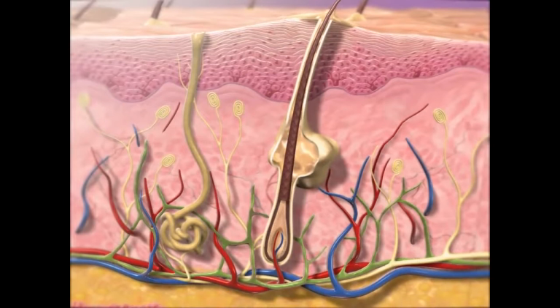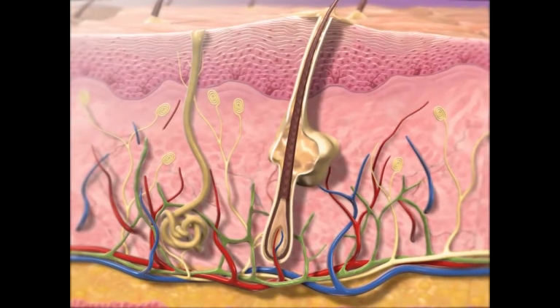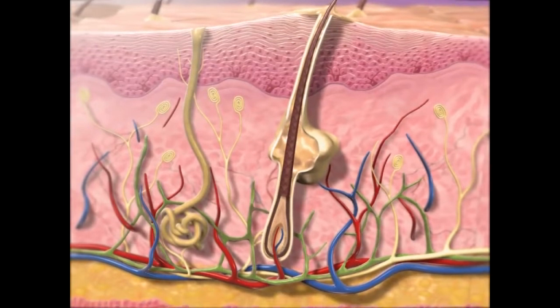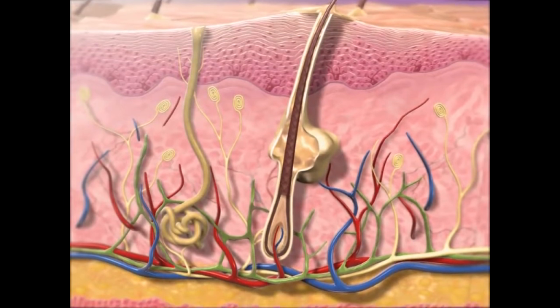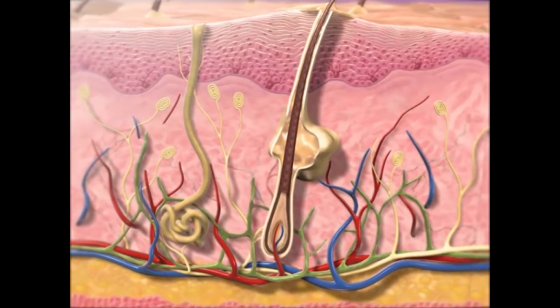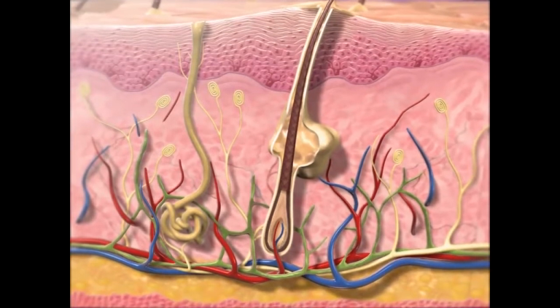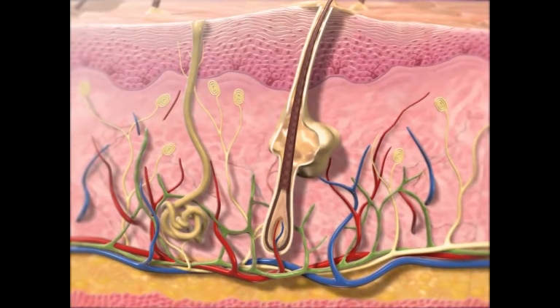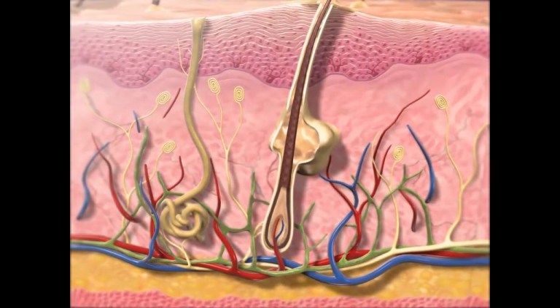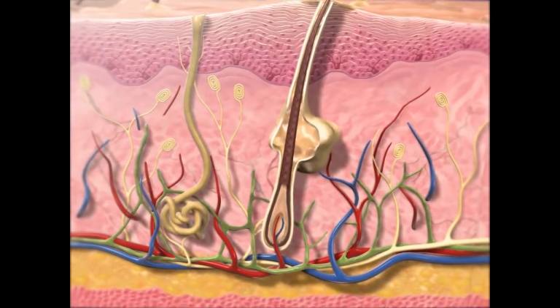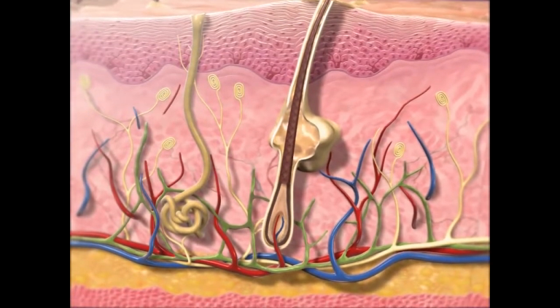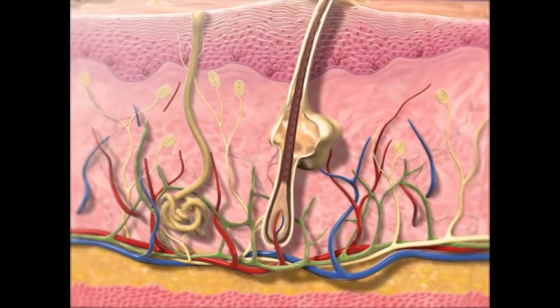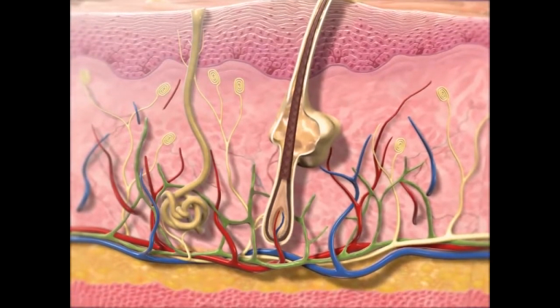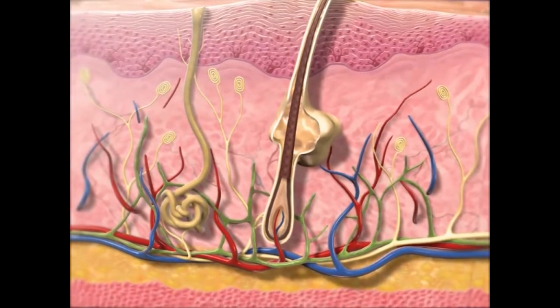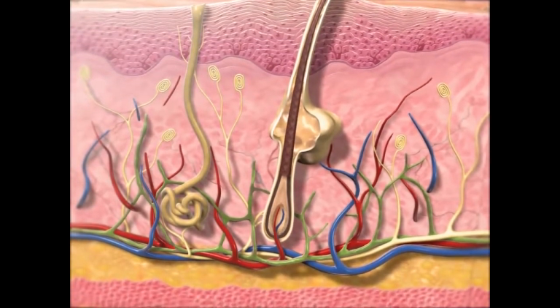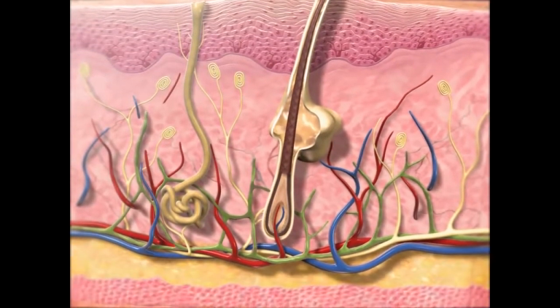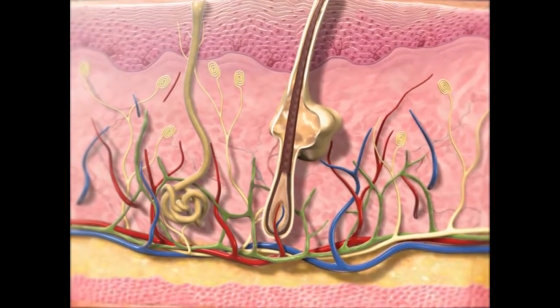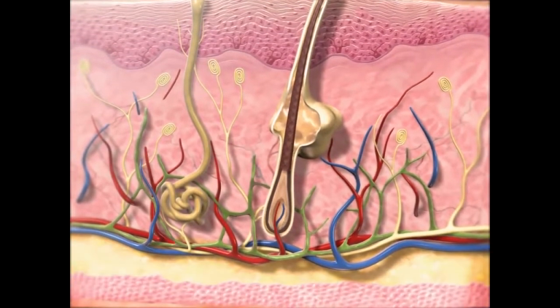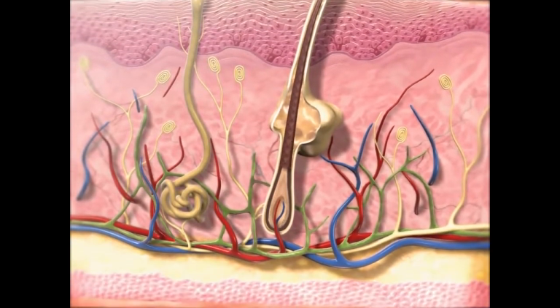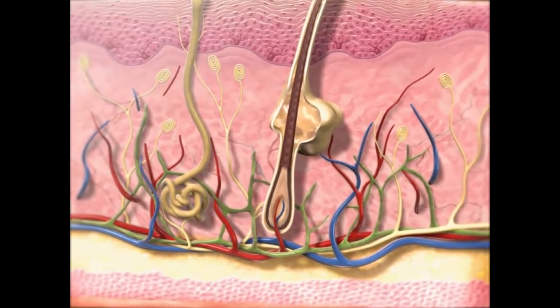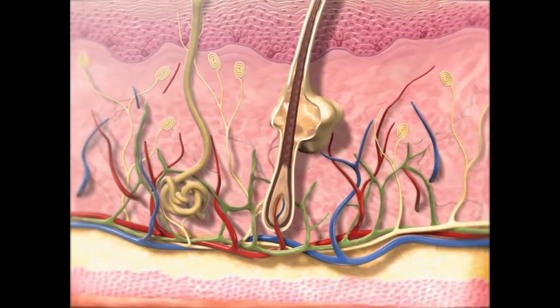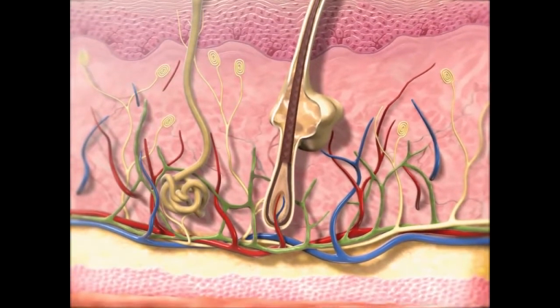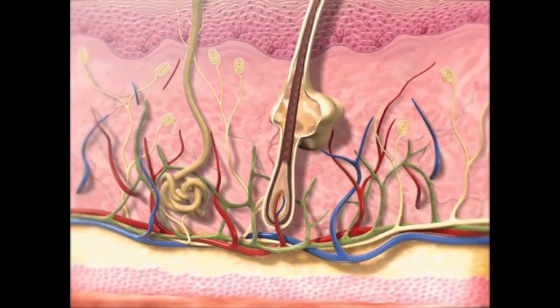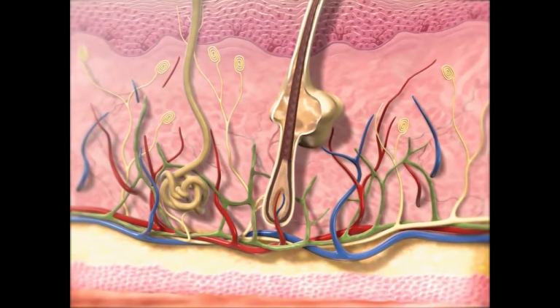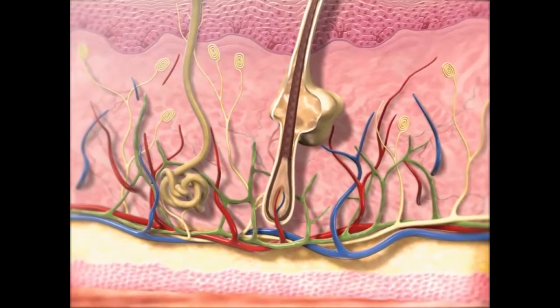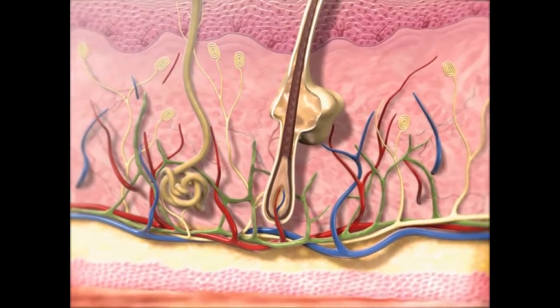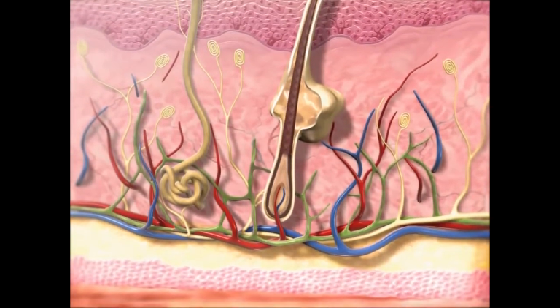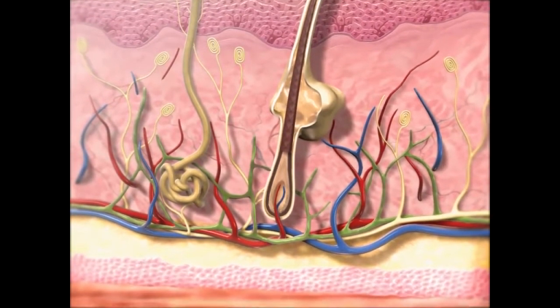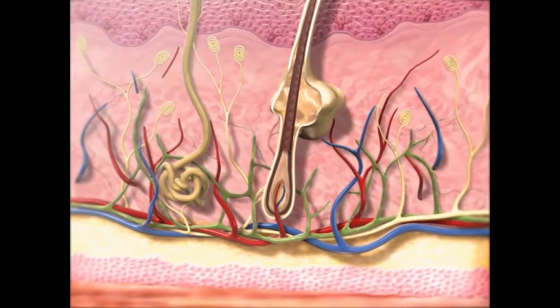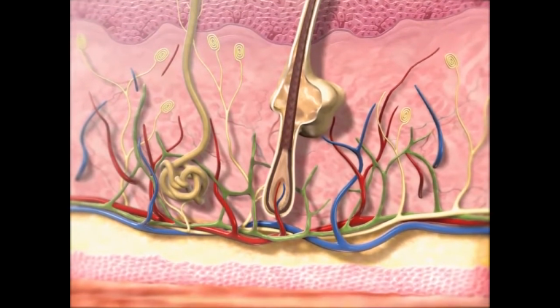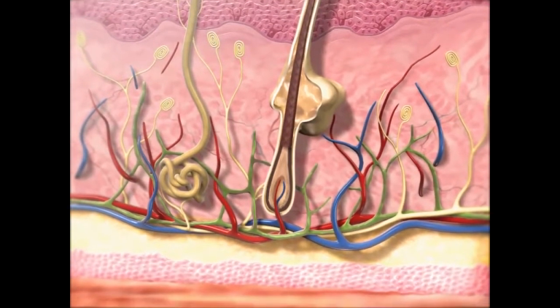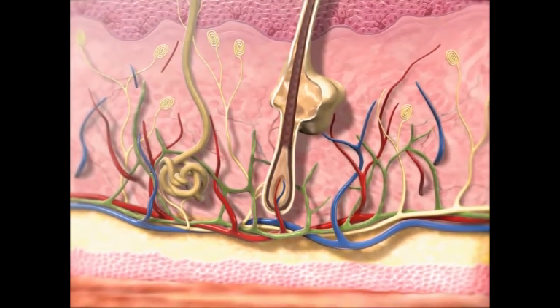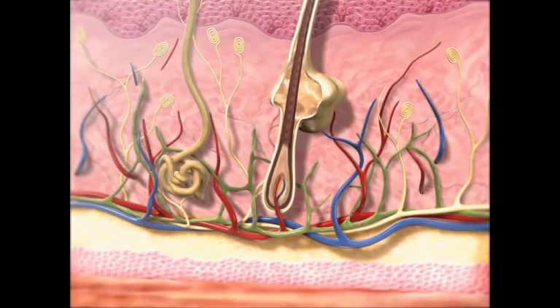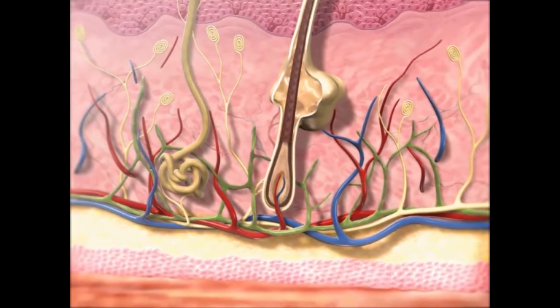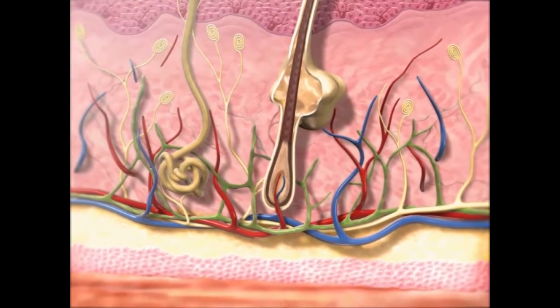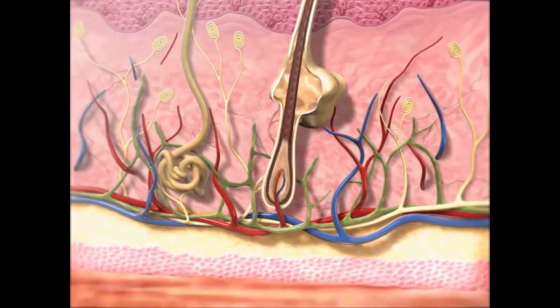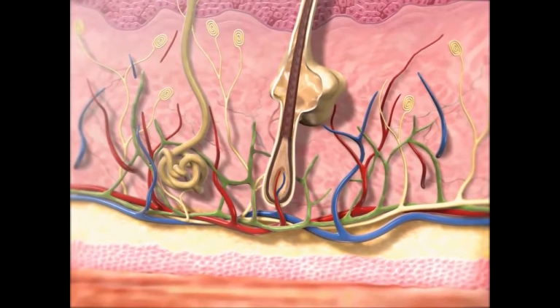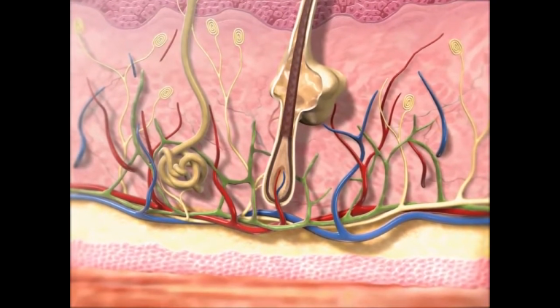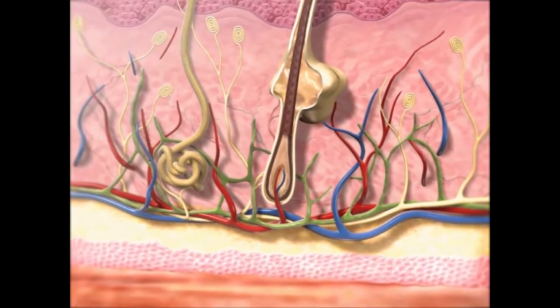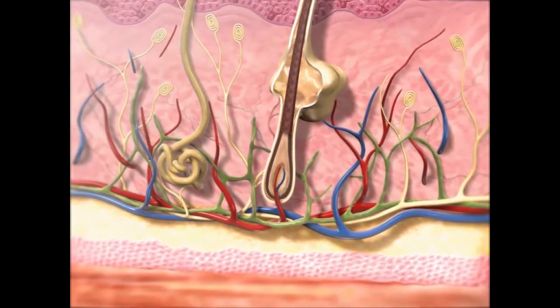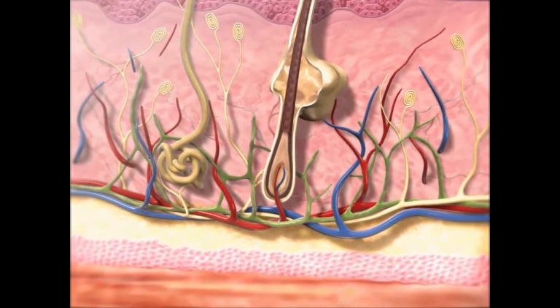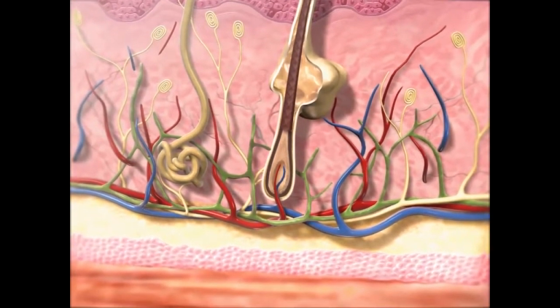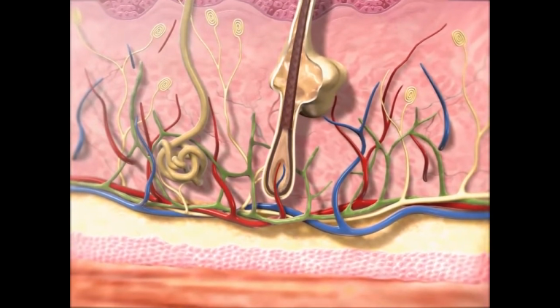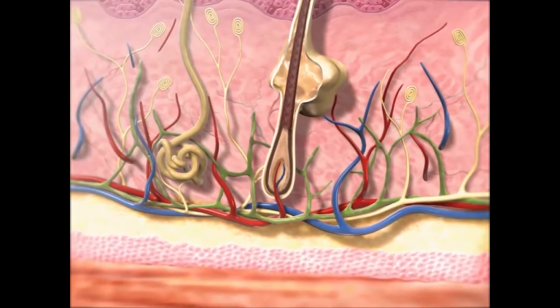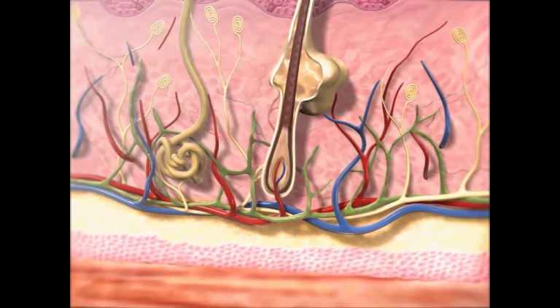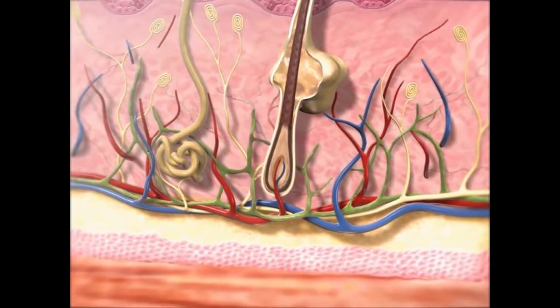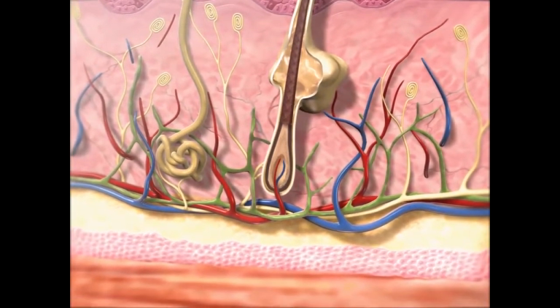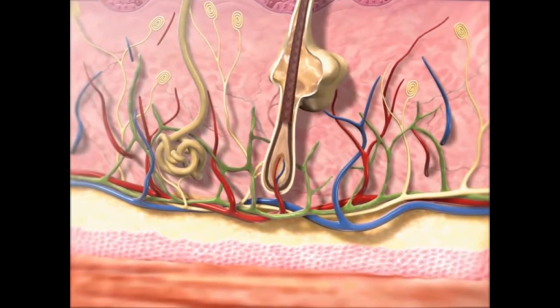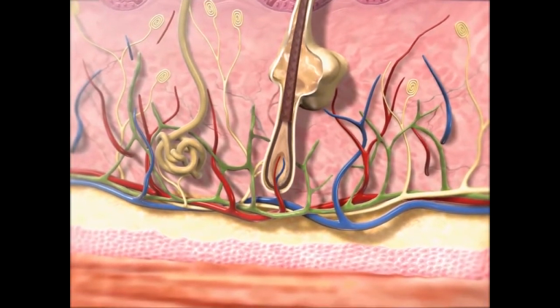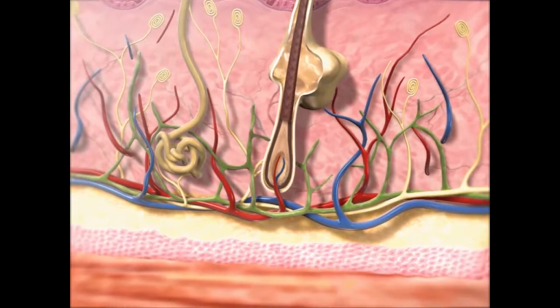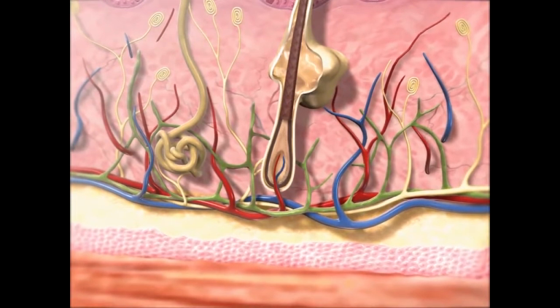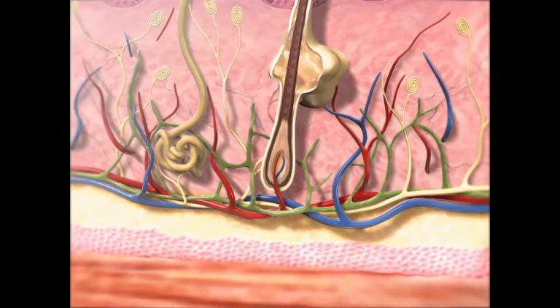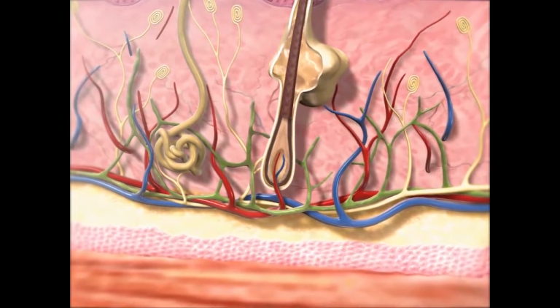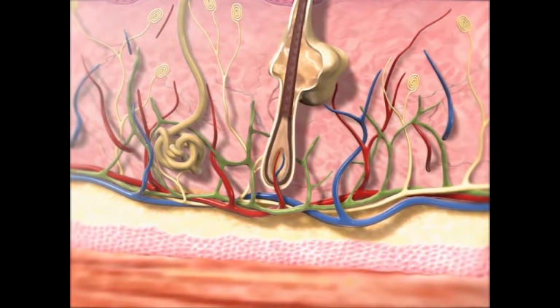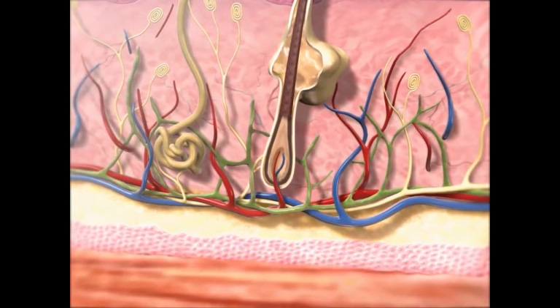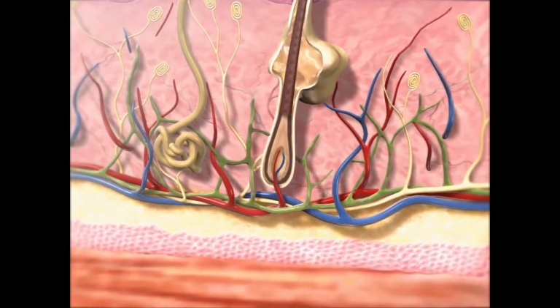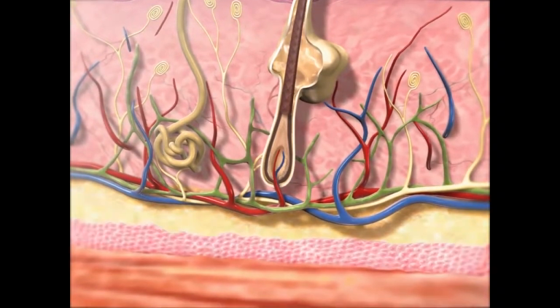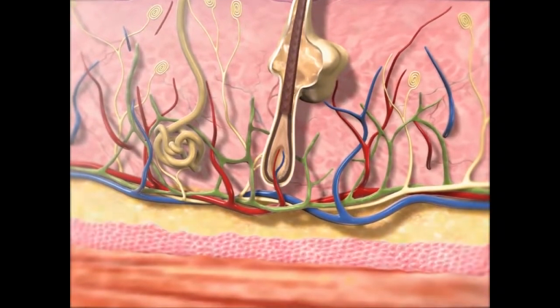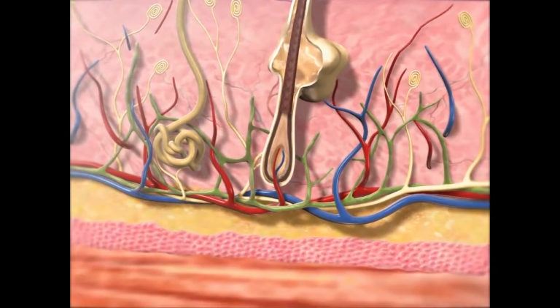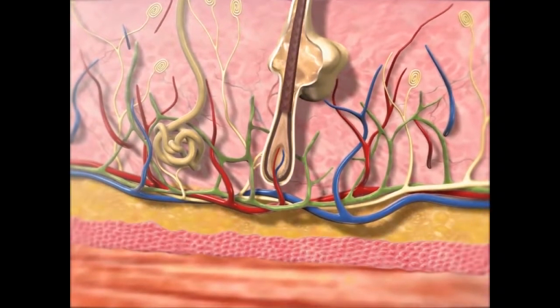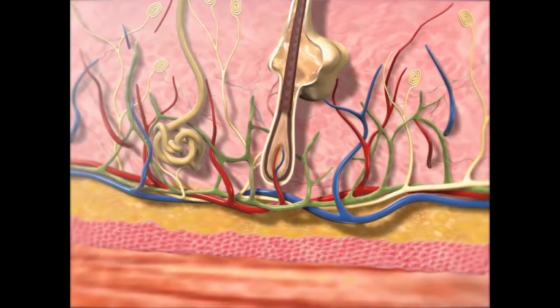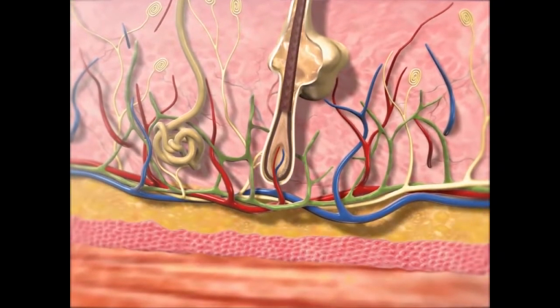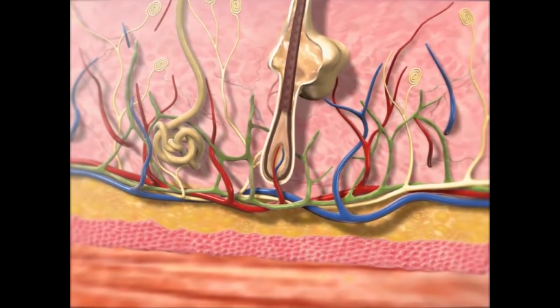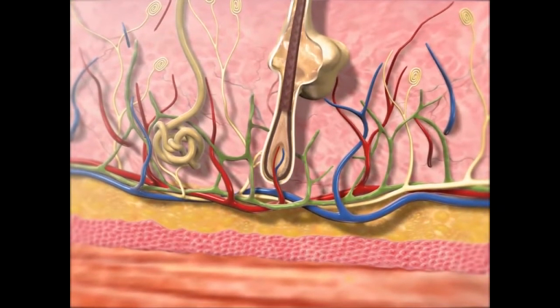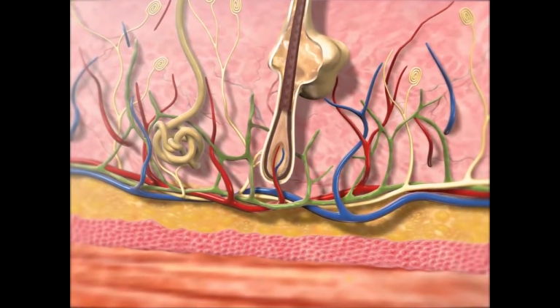The hypodermis is the deepest, fatty layer of skin tissue. It is in contact with the muscles underneath it.